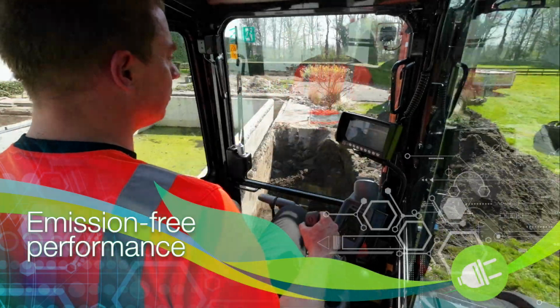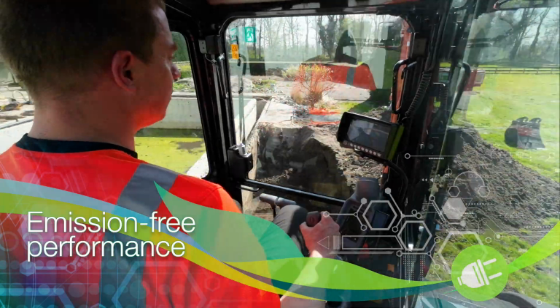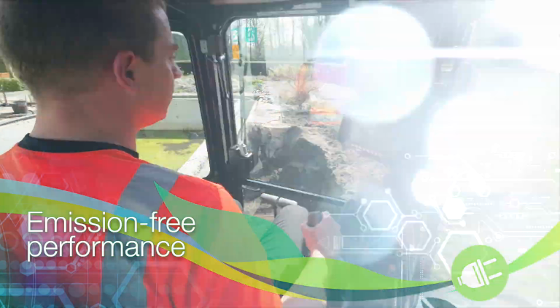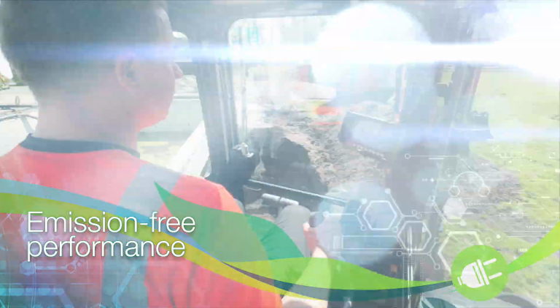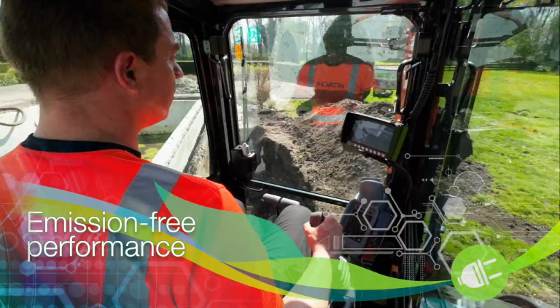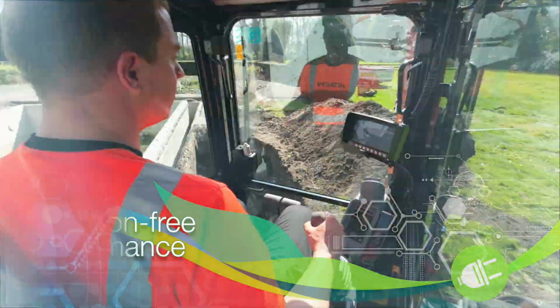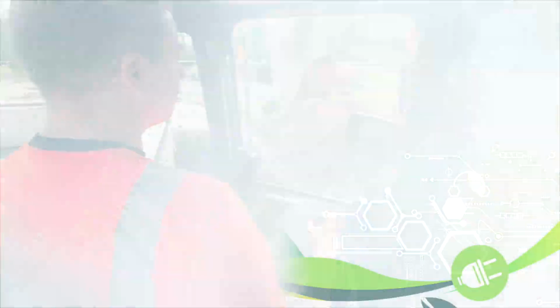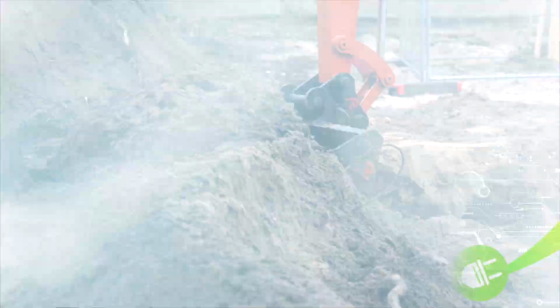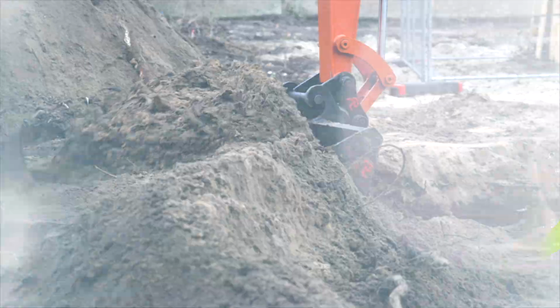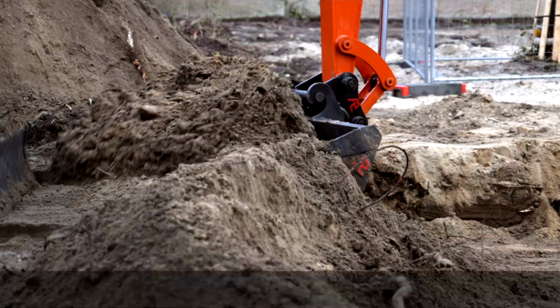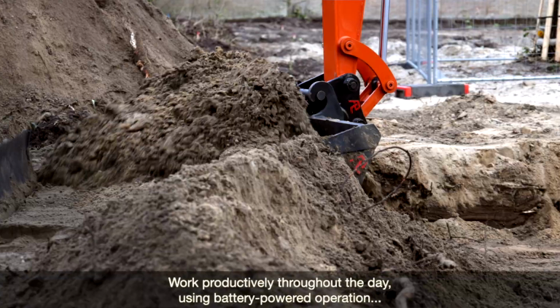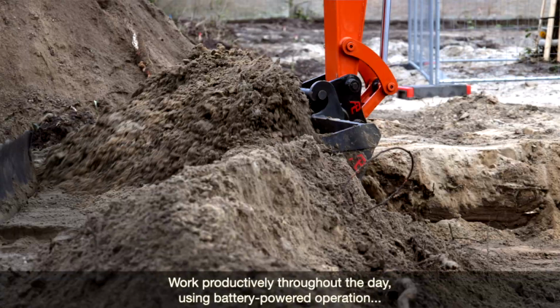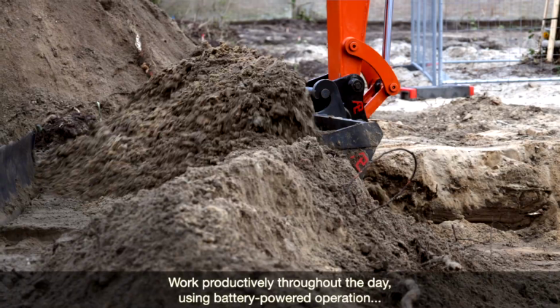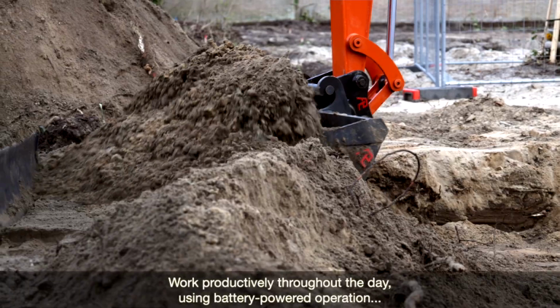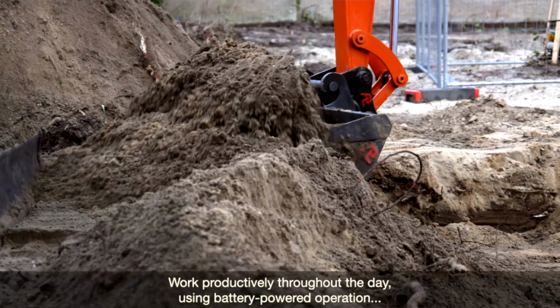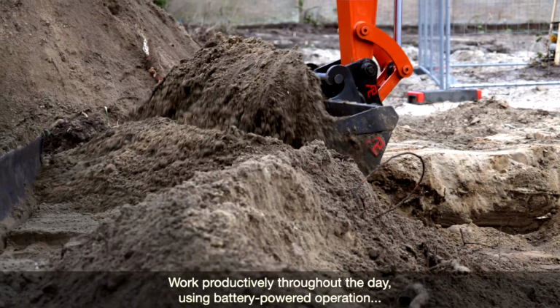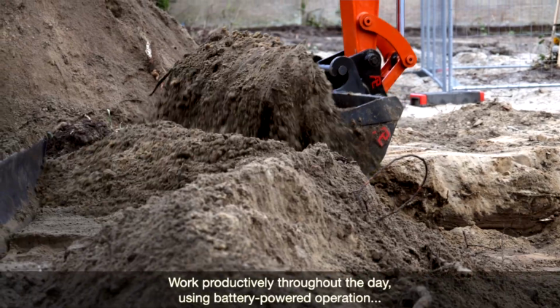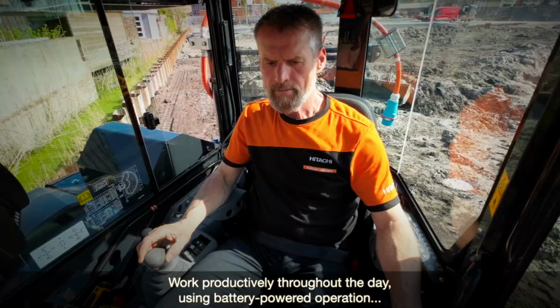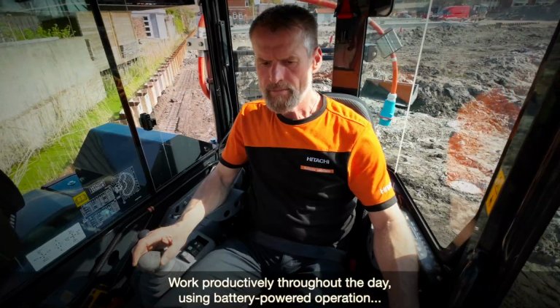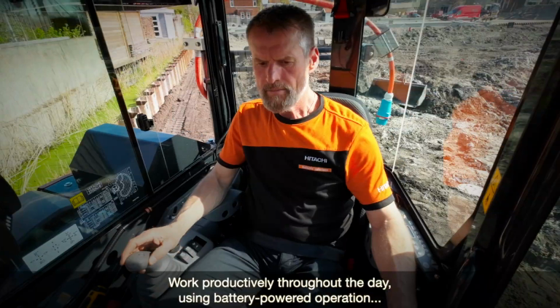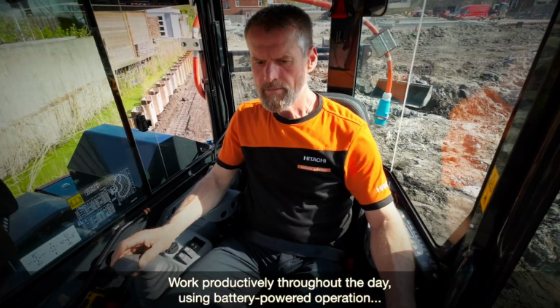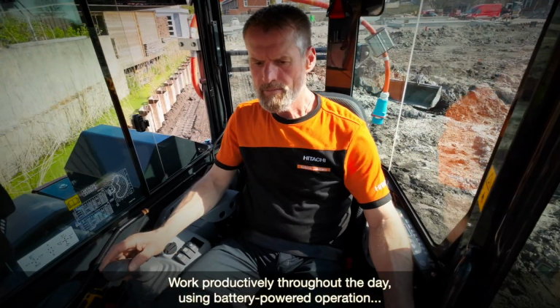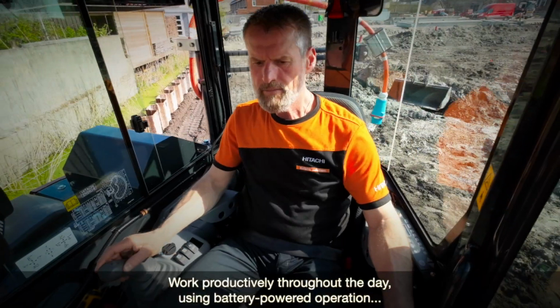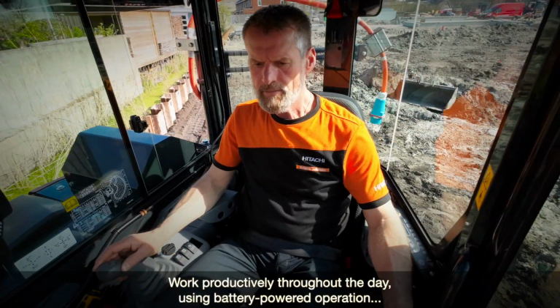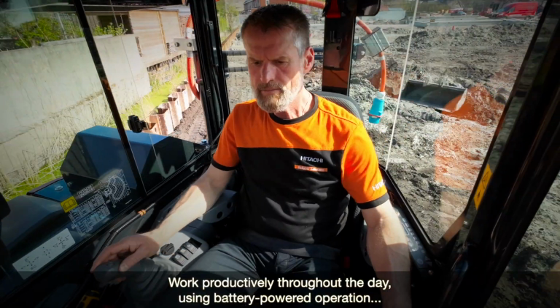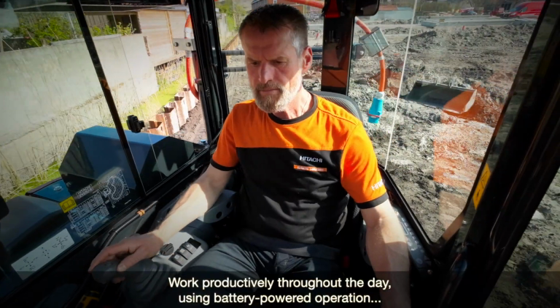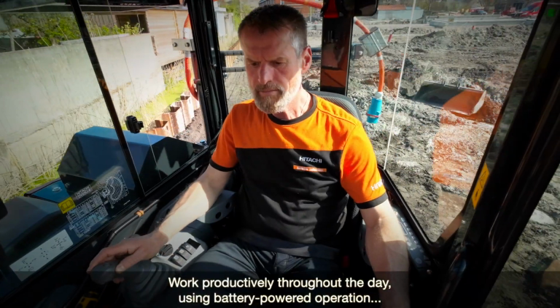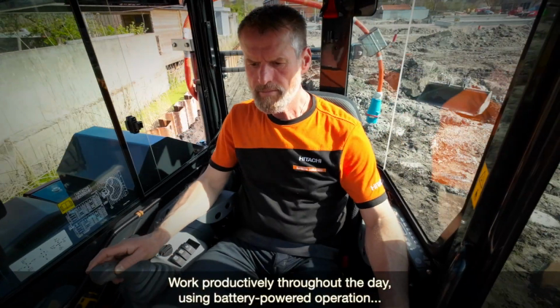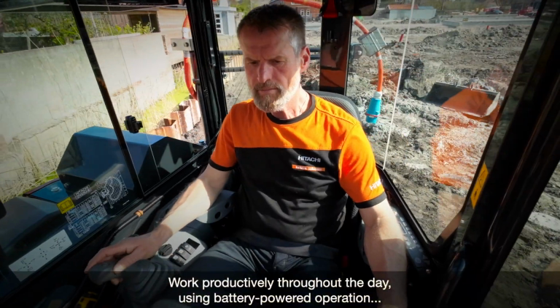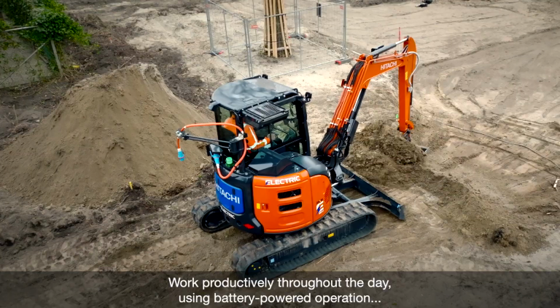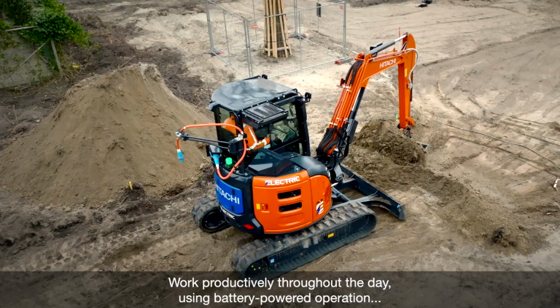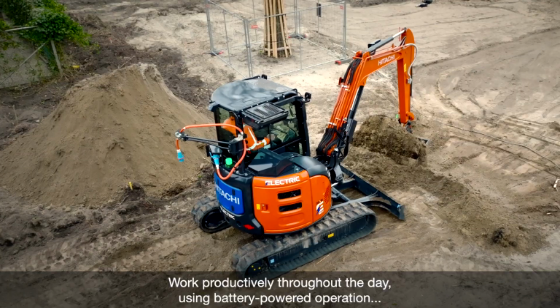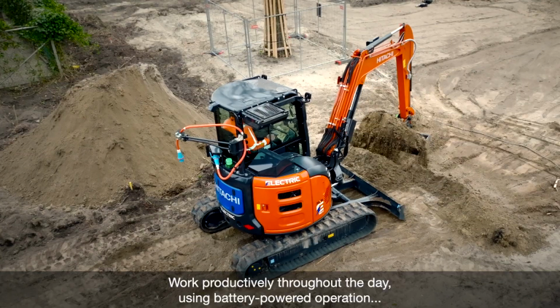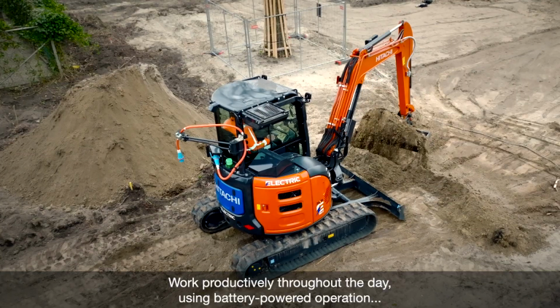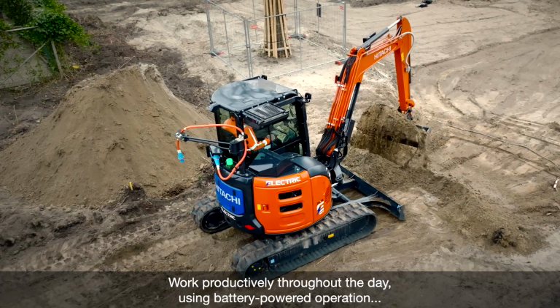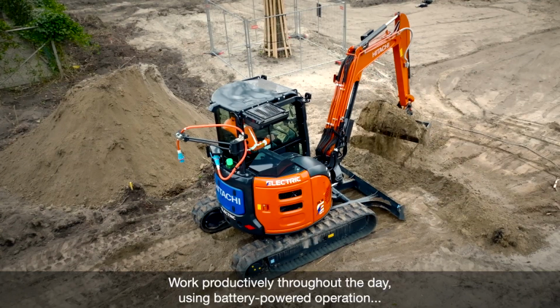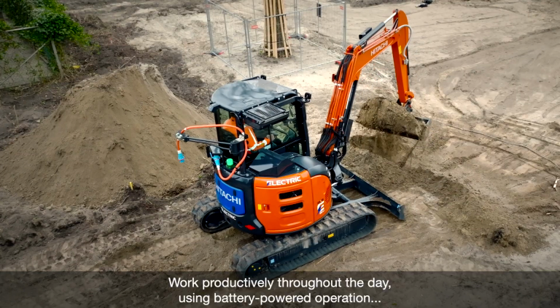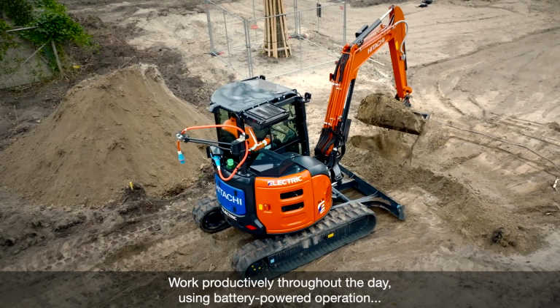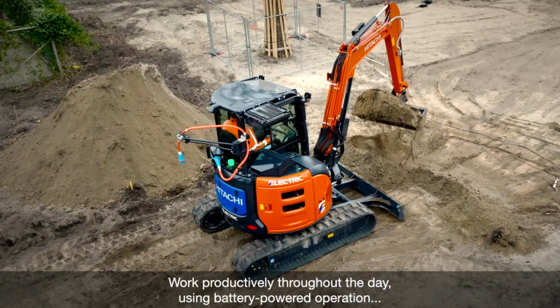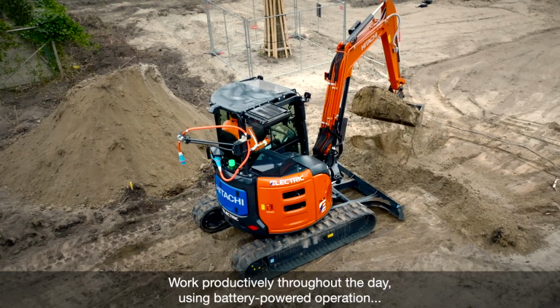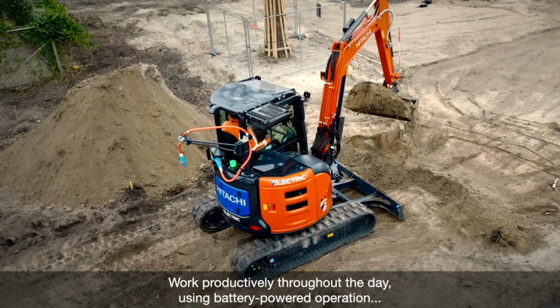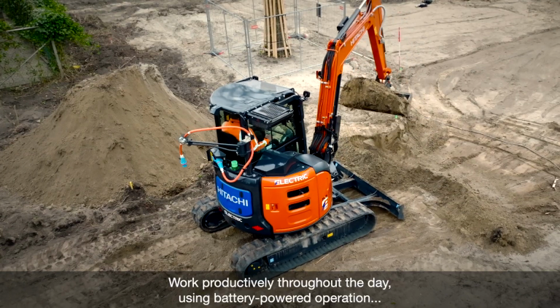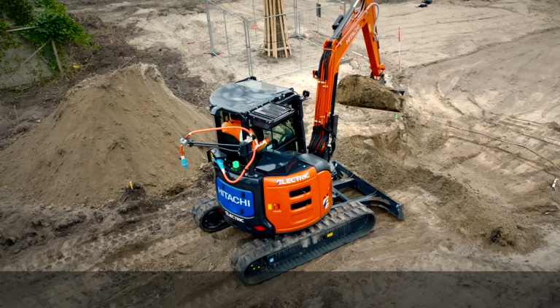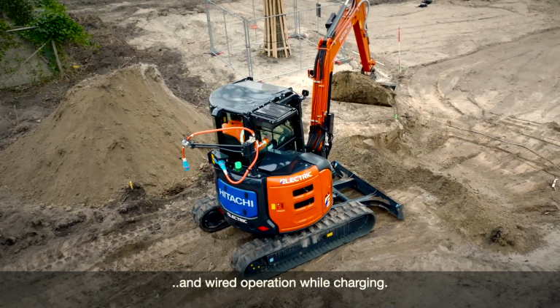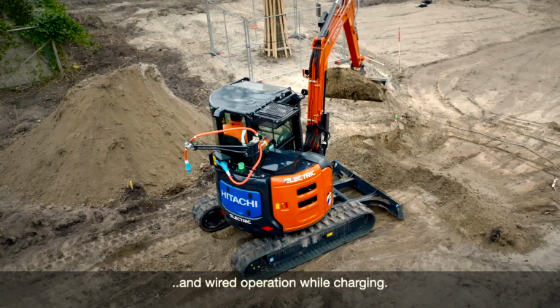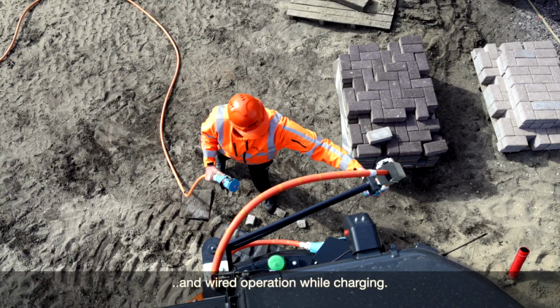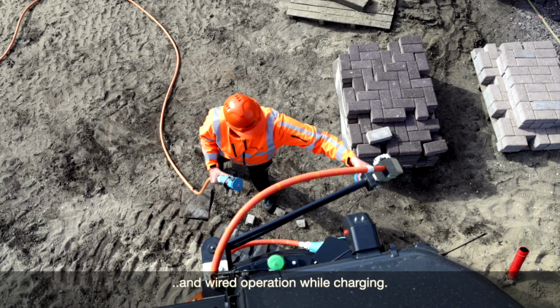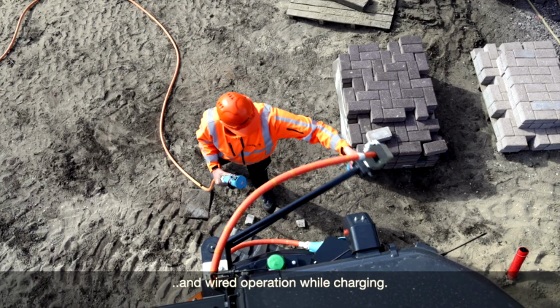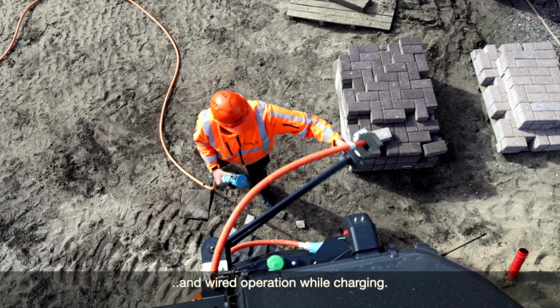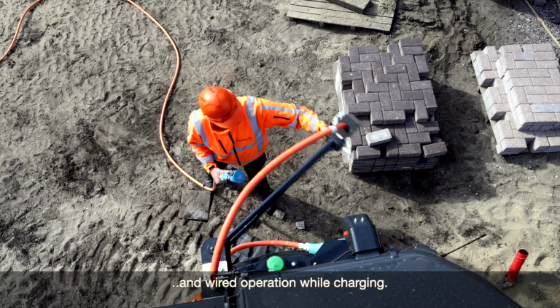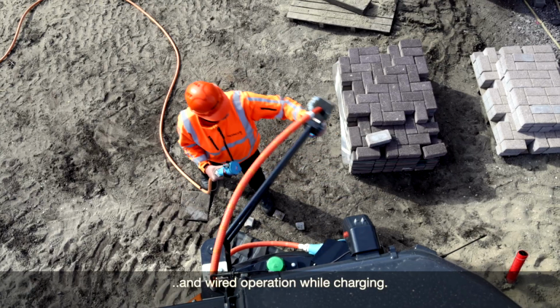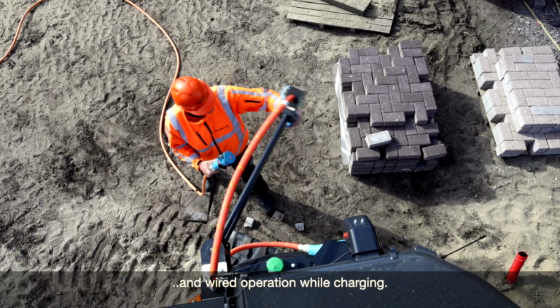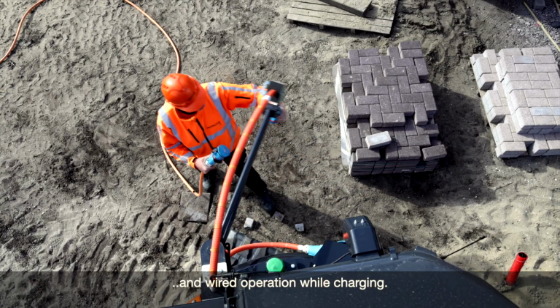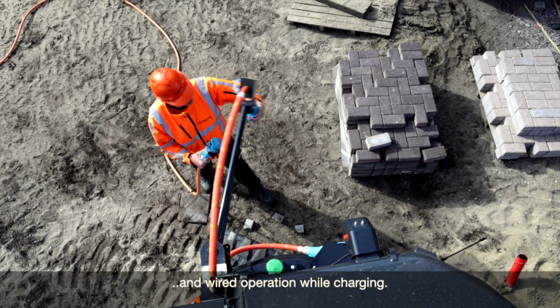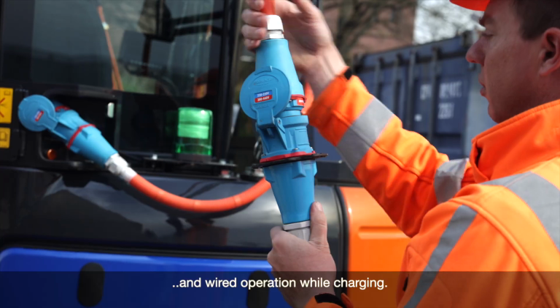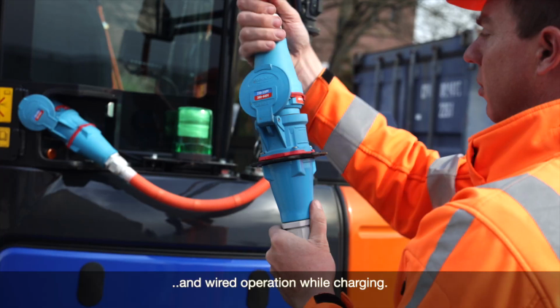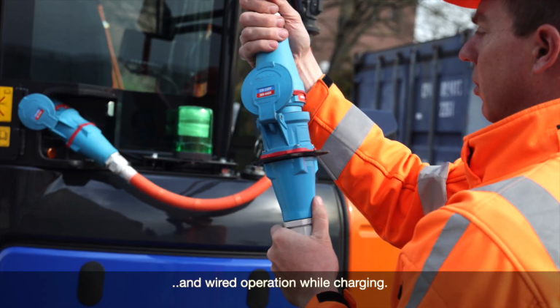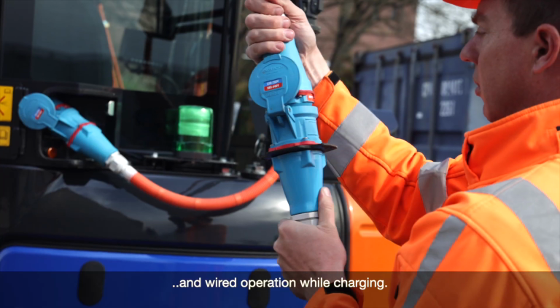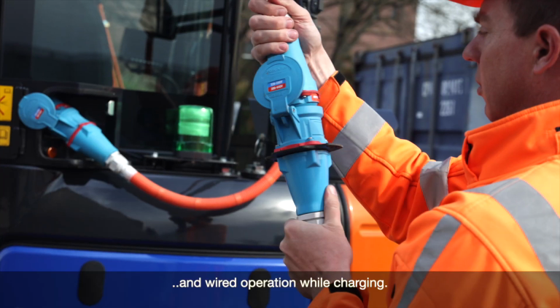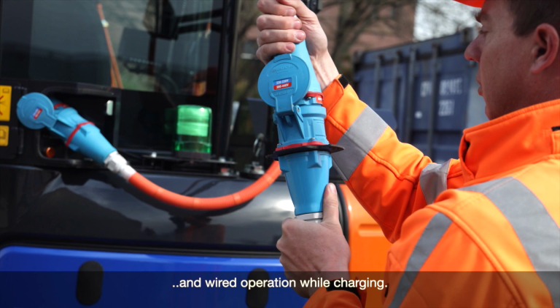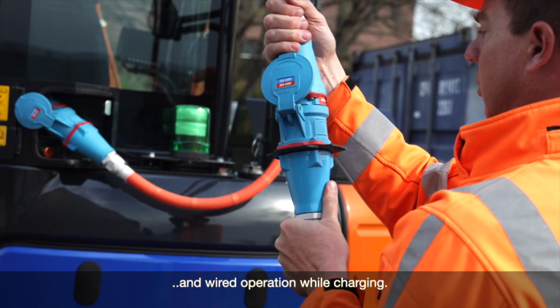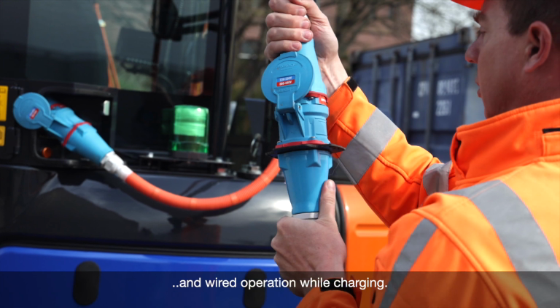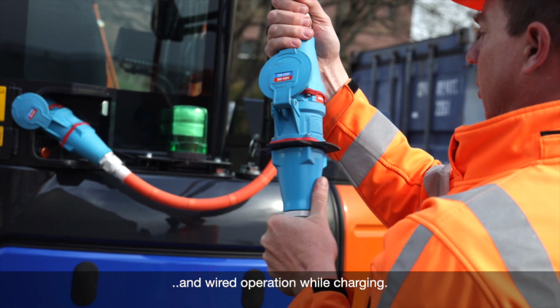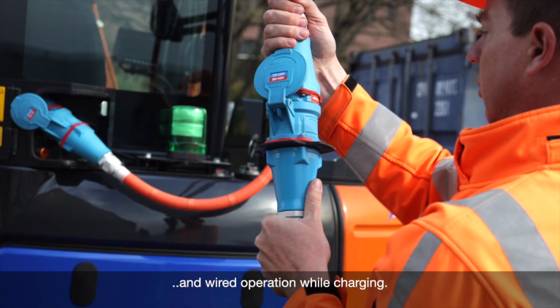Work productively throughout the day using battery-powered operation and wired operation while charging.